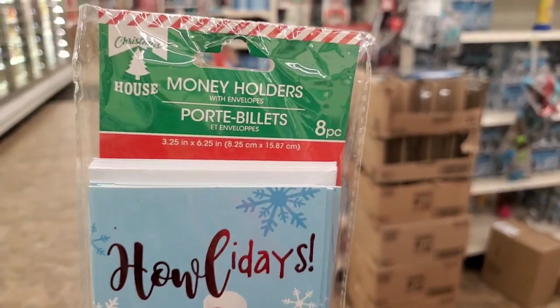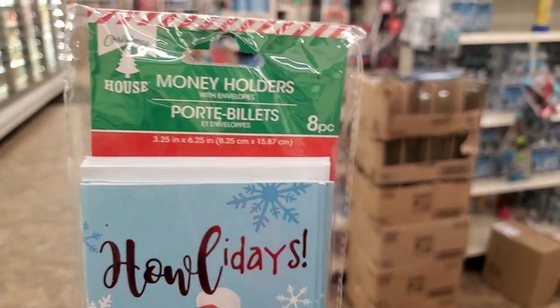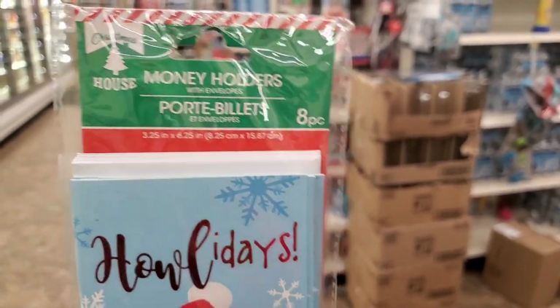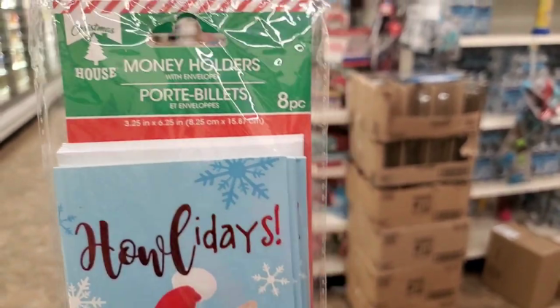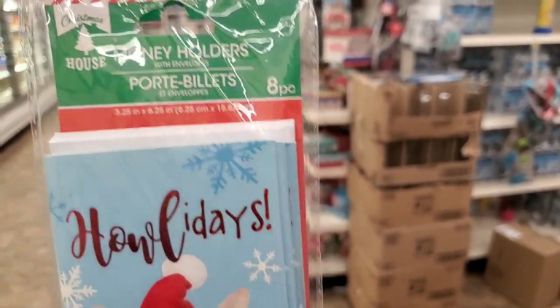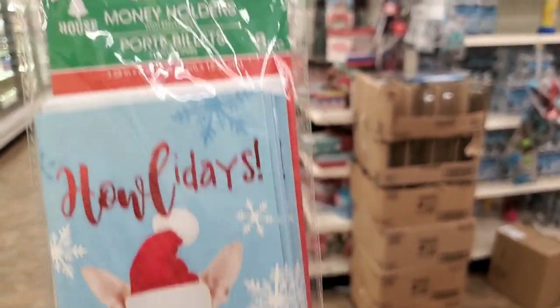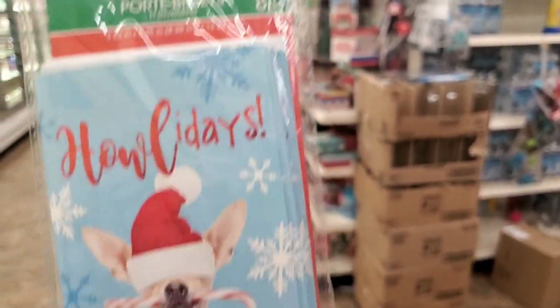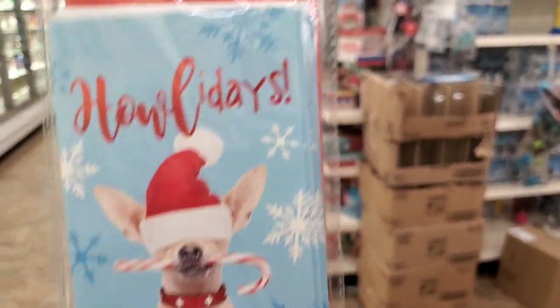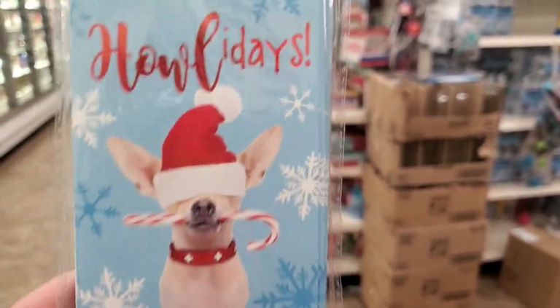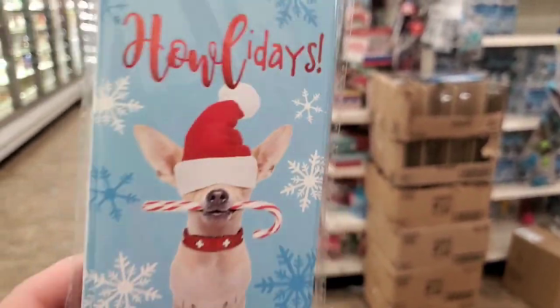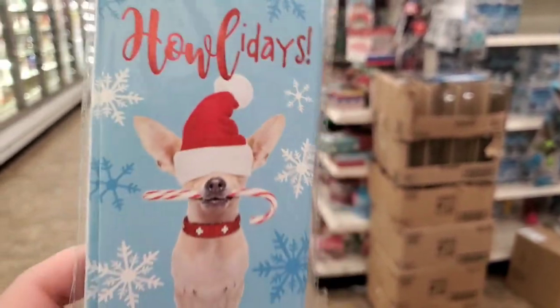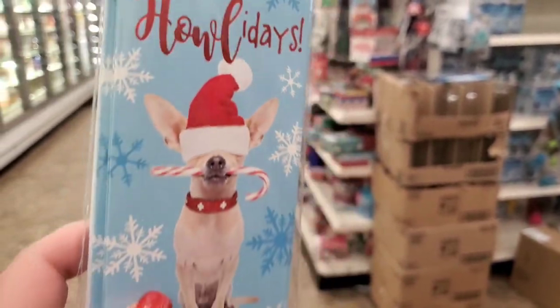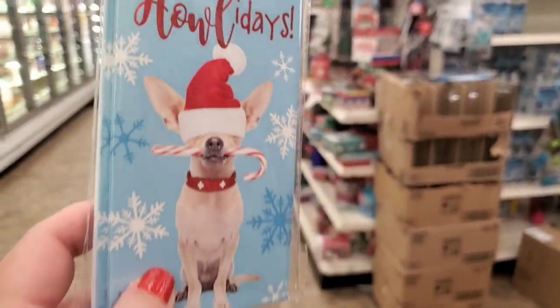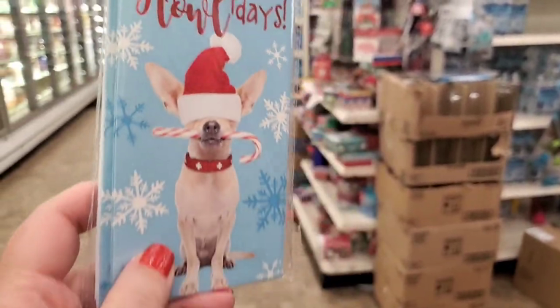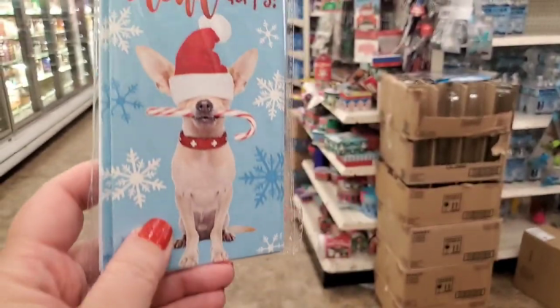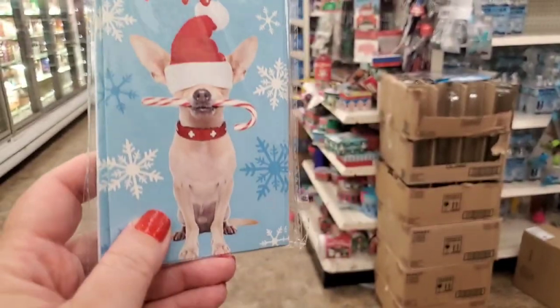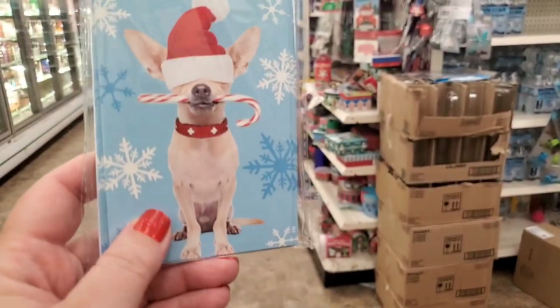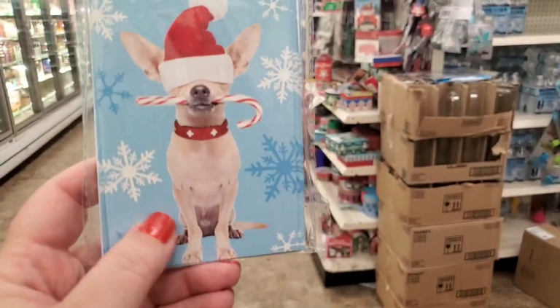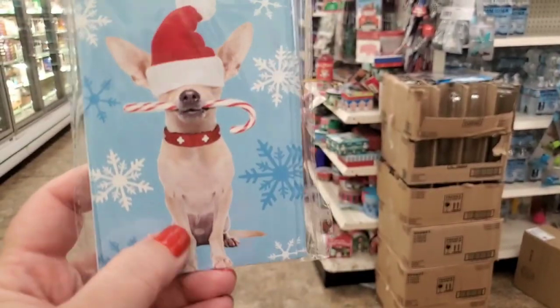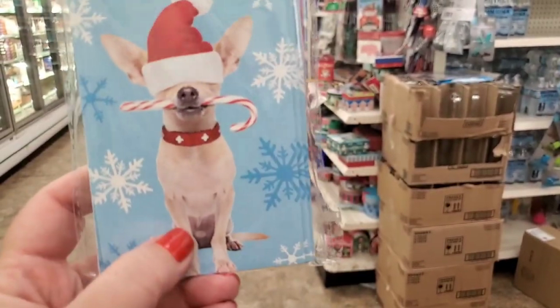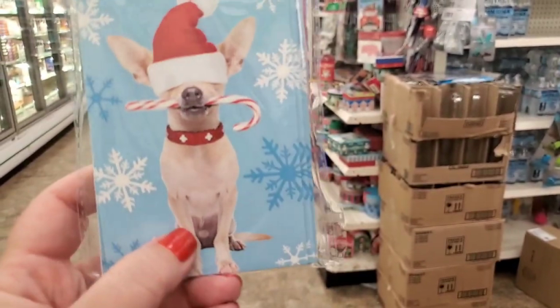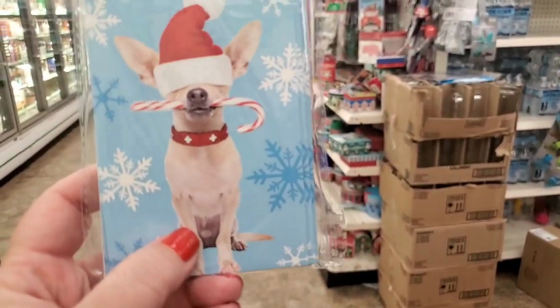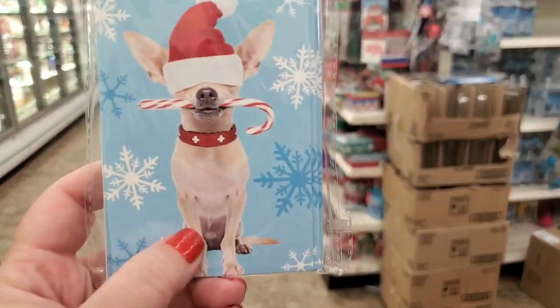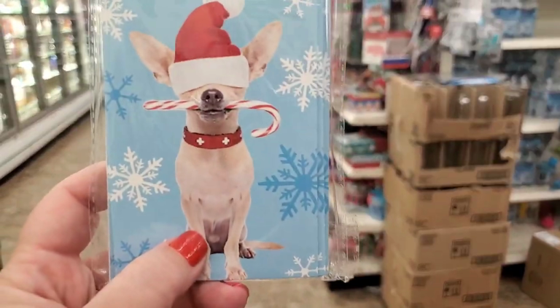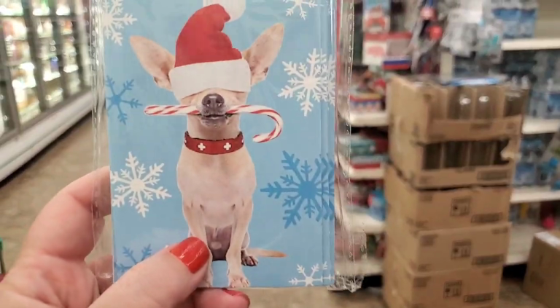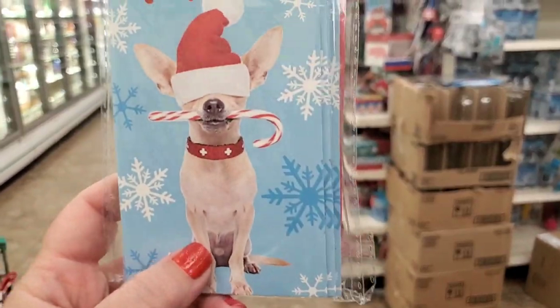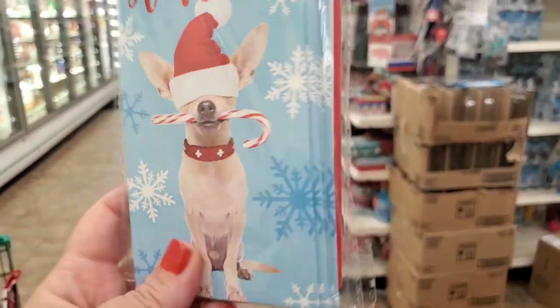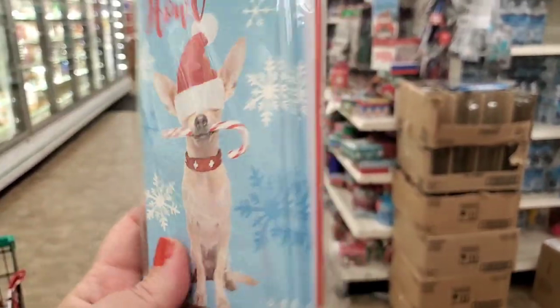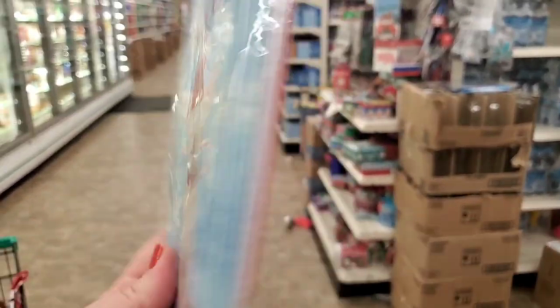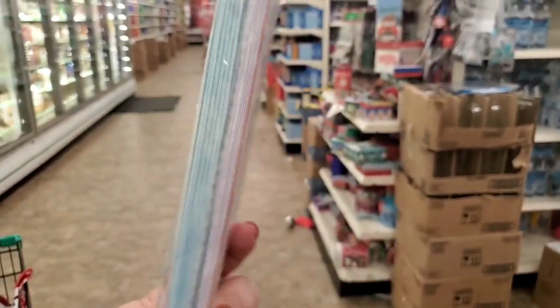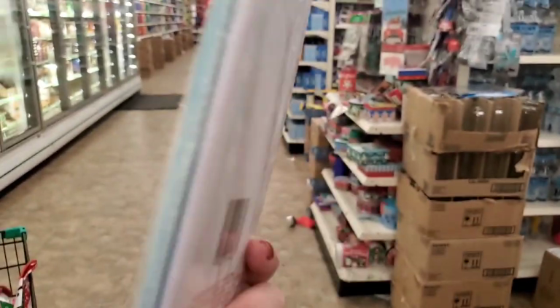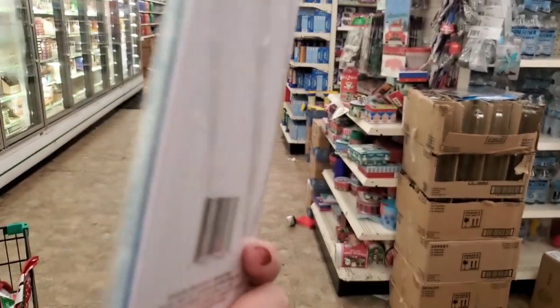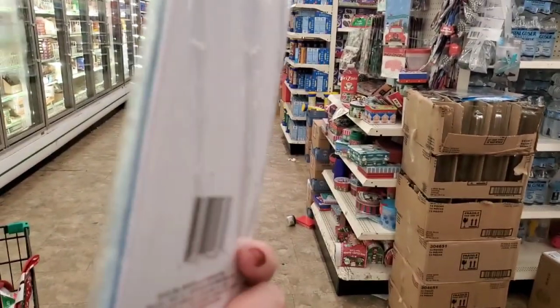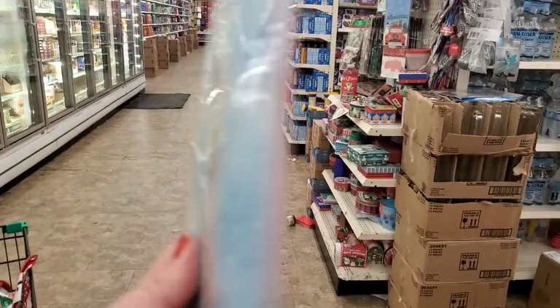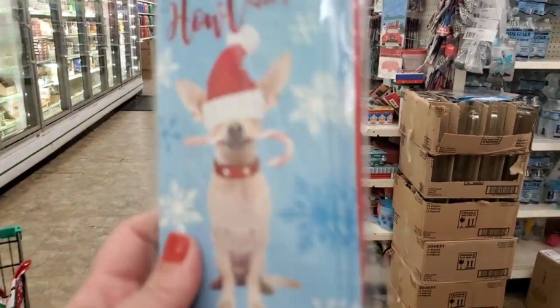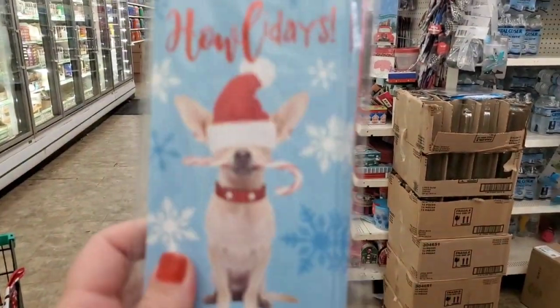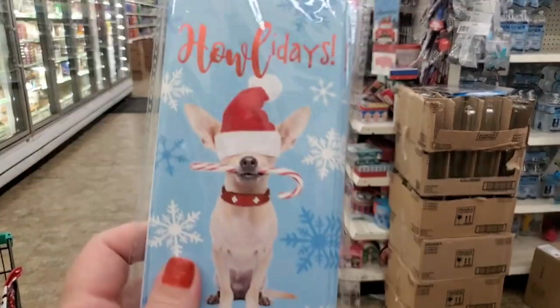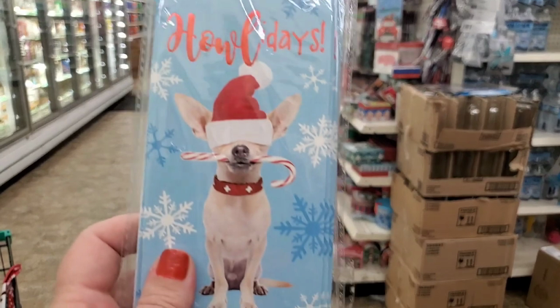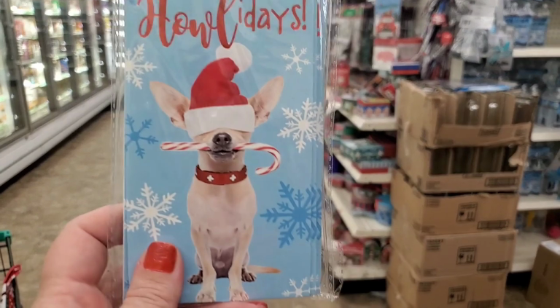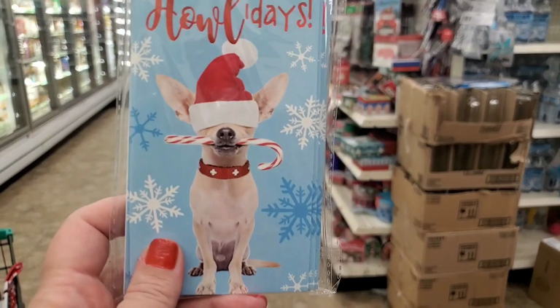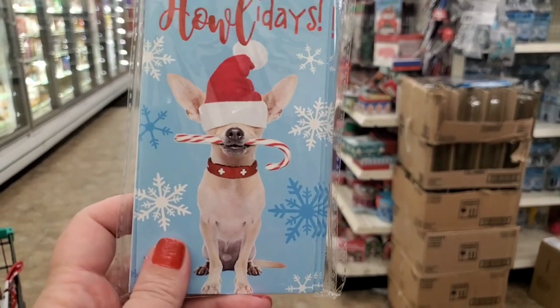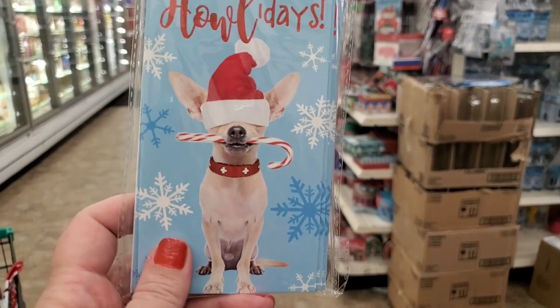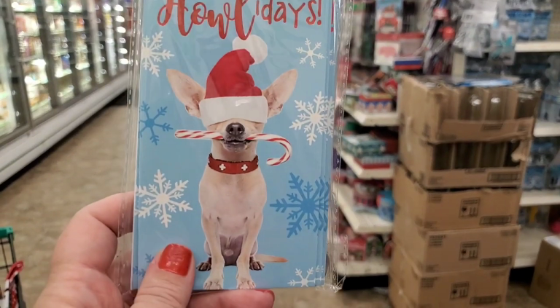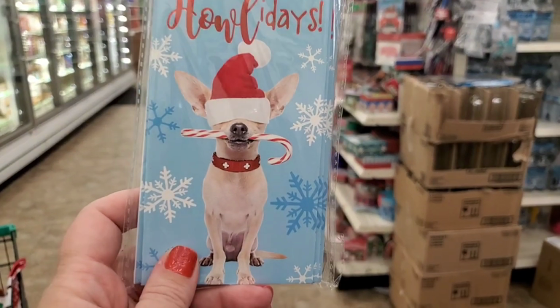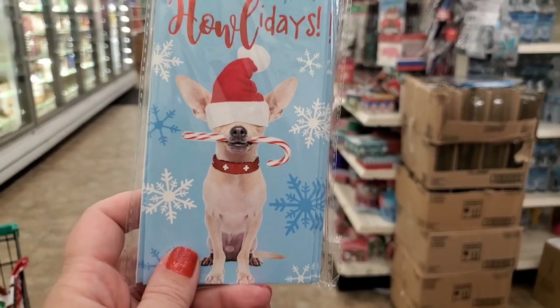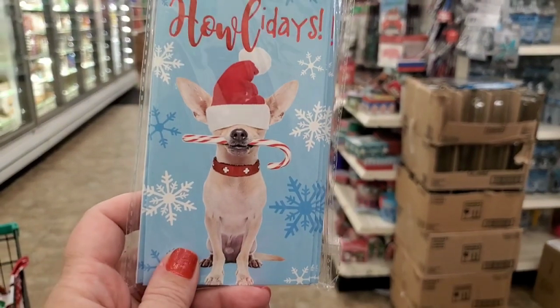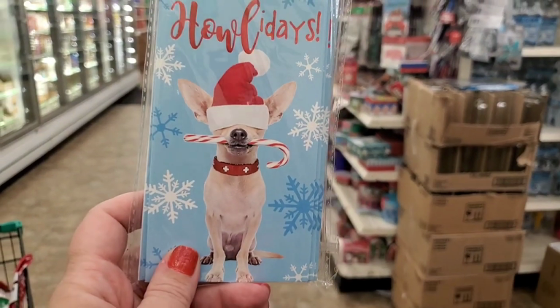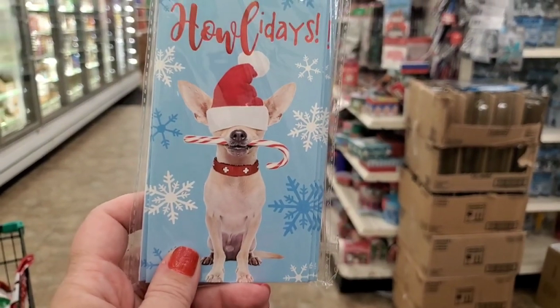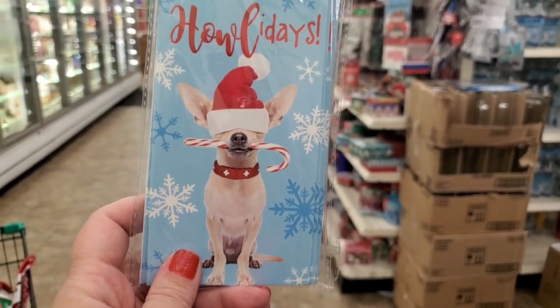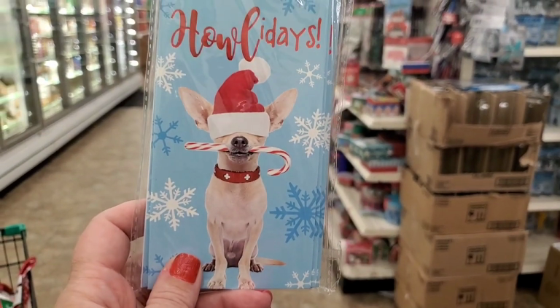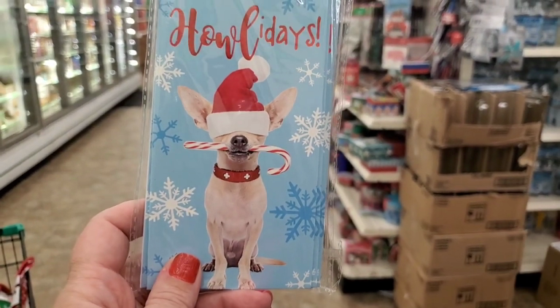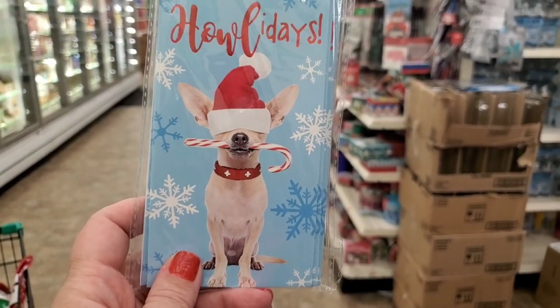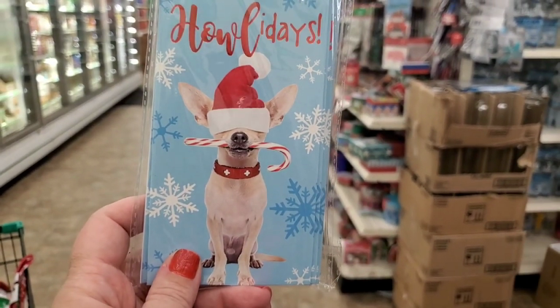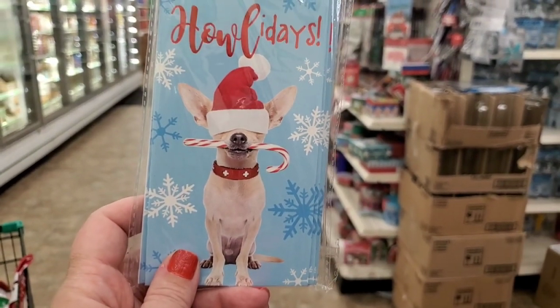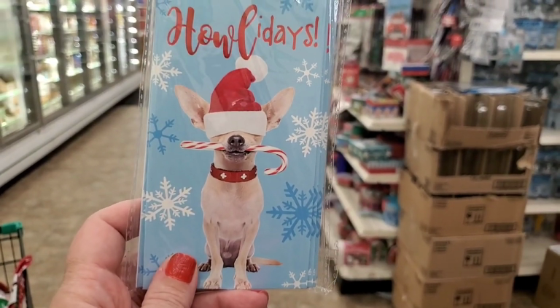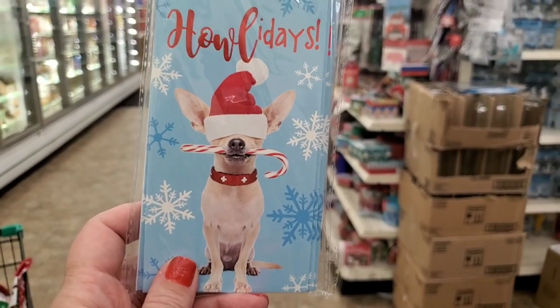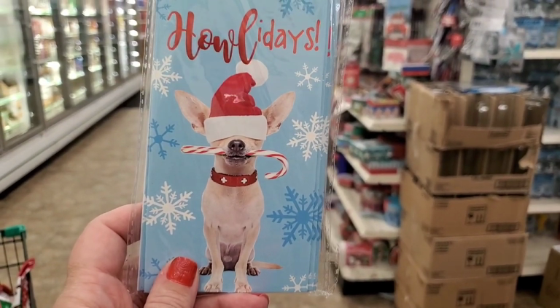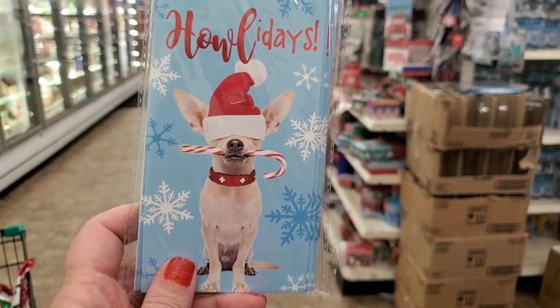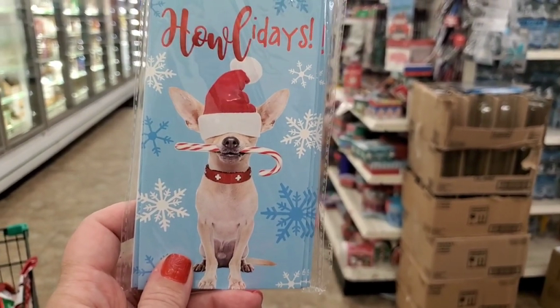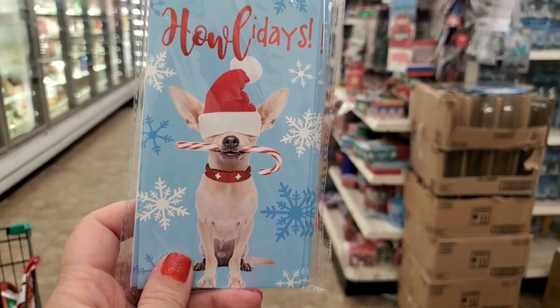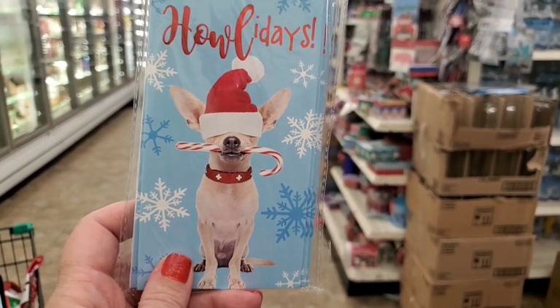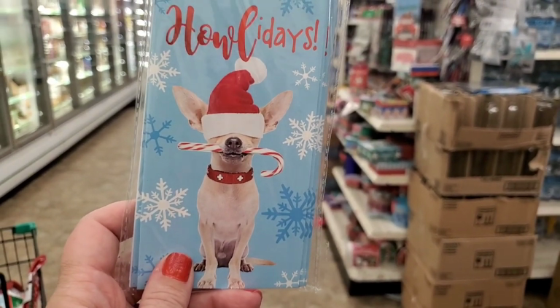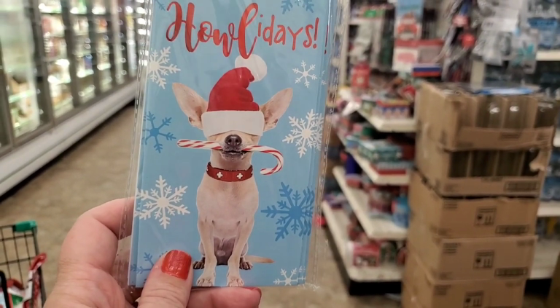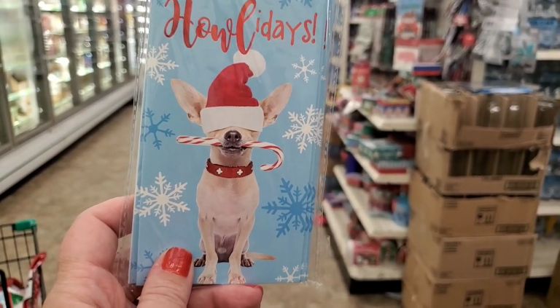These money holders are an eight-piece set — look at this cute dog! Who doesn't need that in their life and some cash? Chihuahuas and cash — yes please.